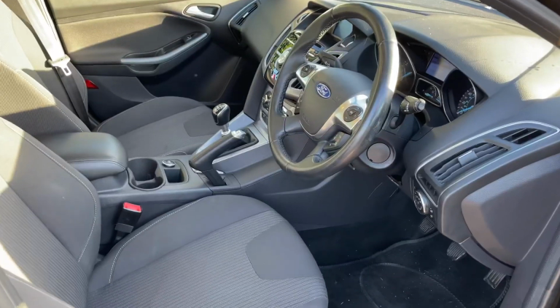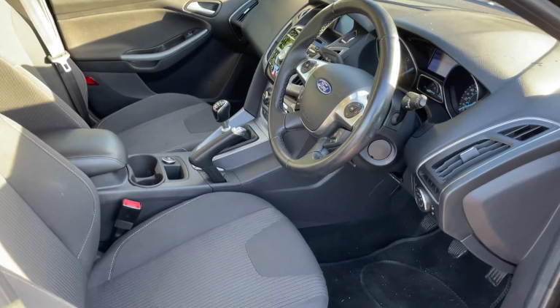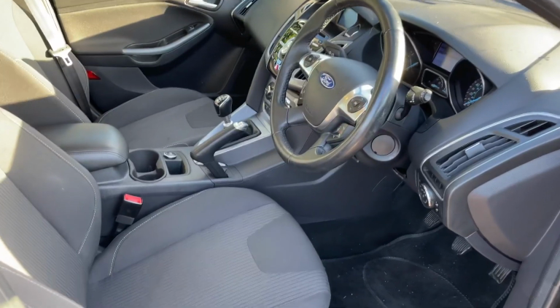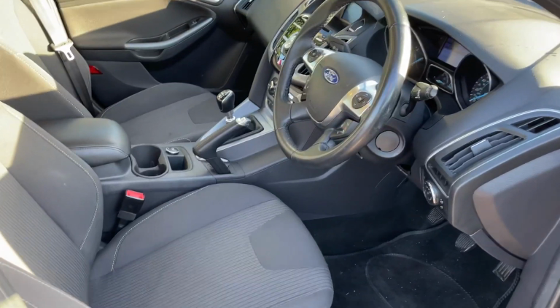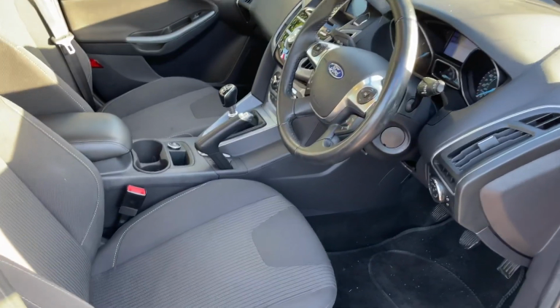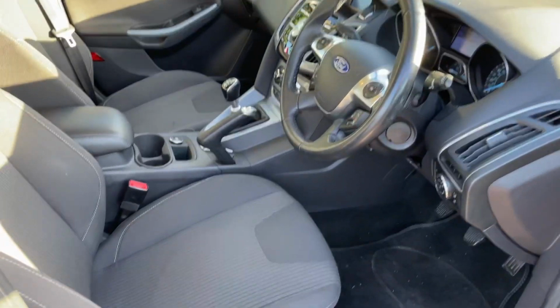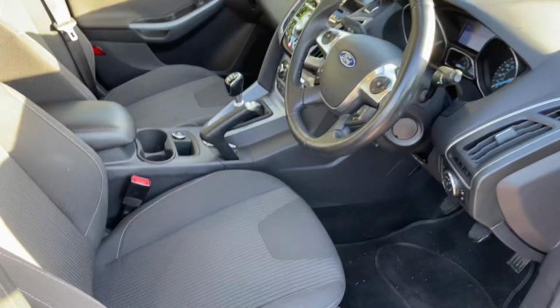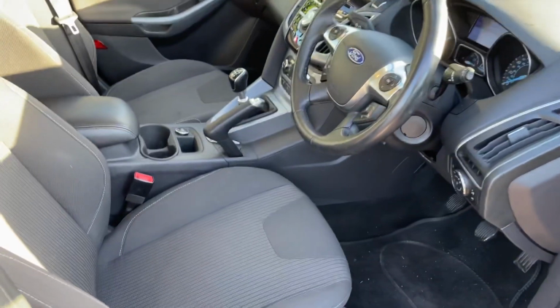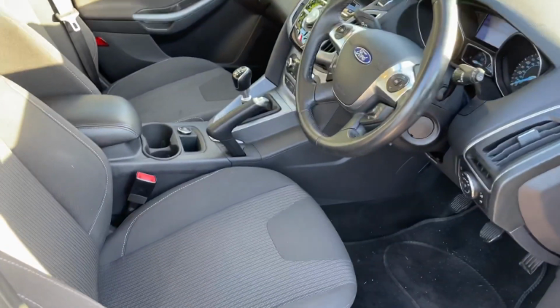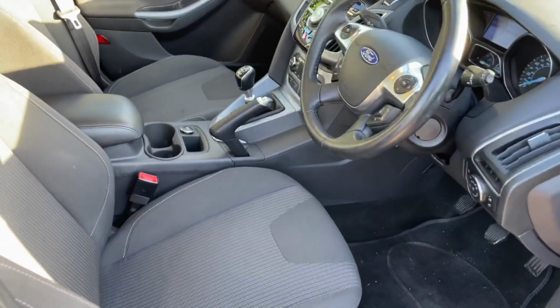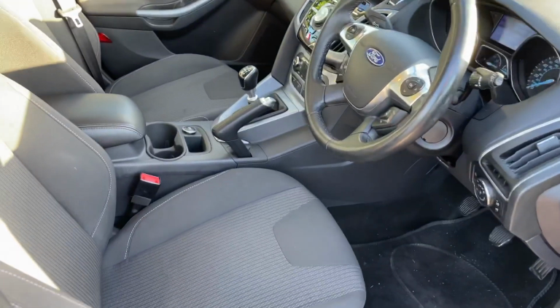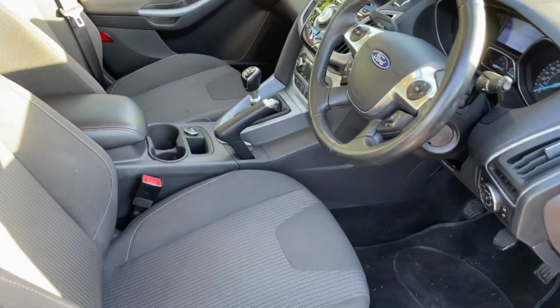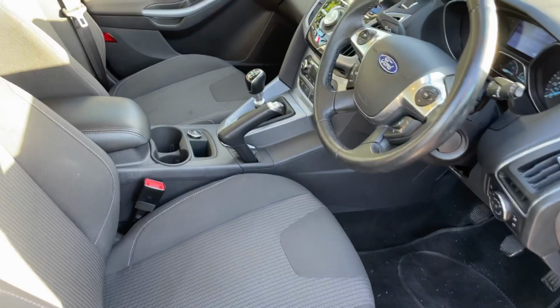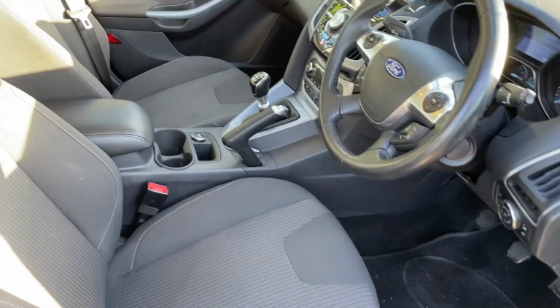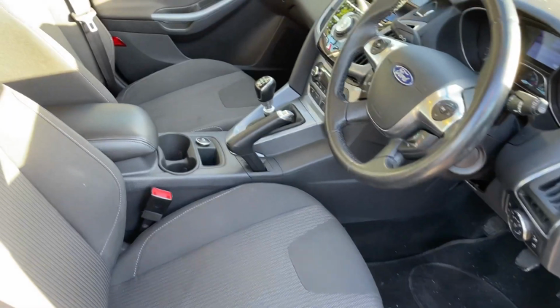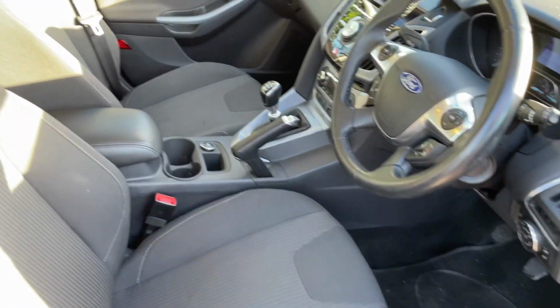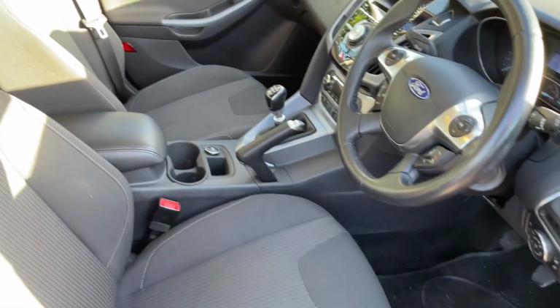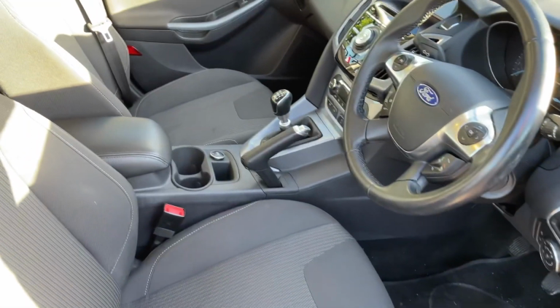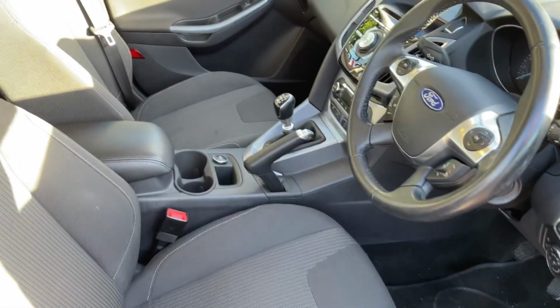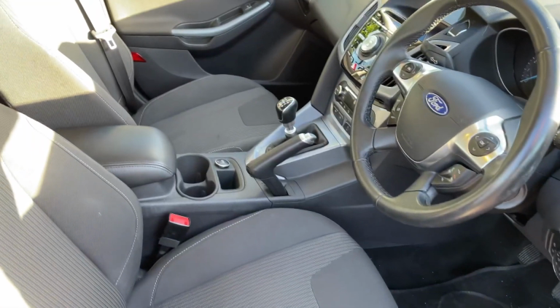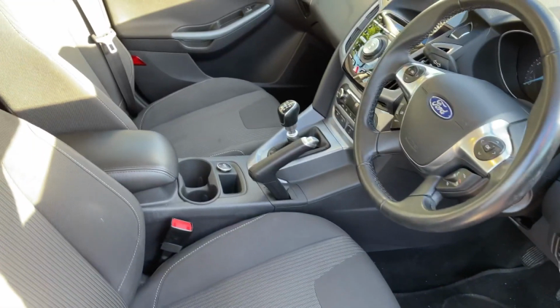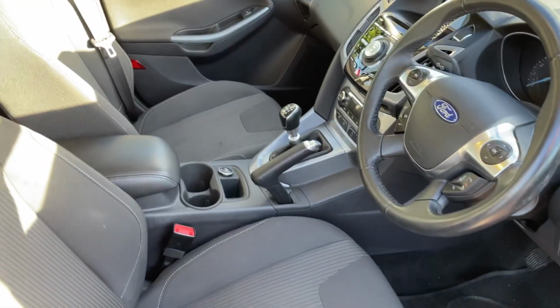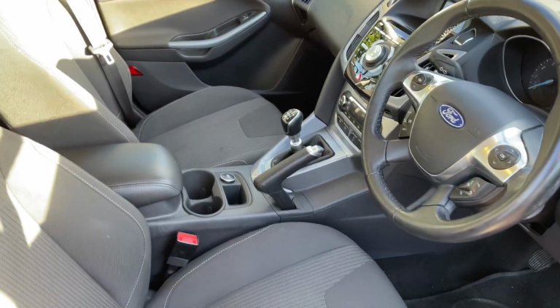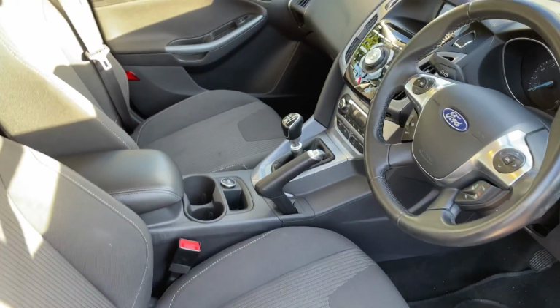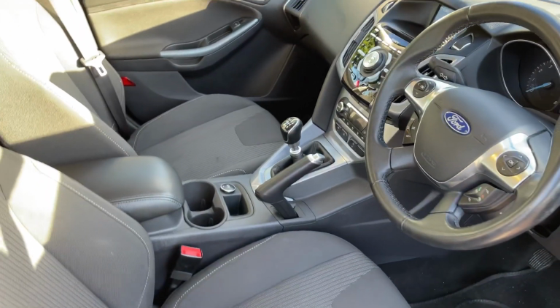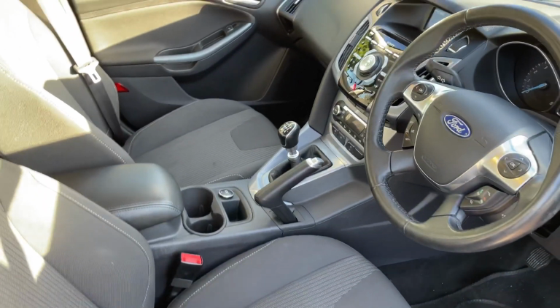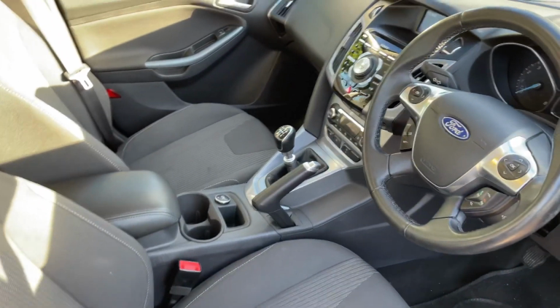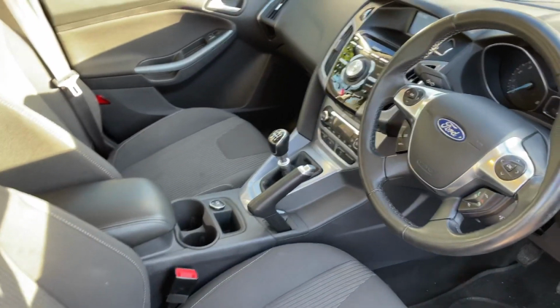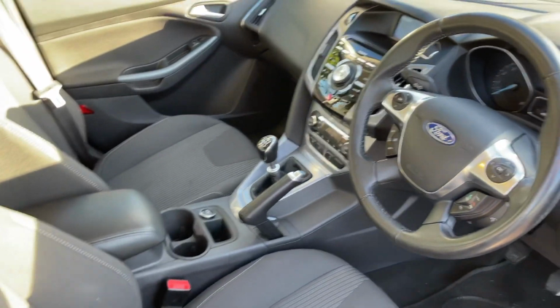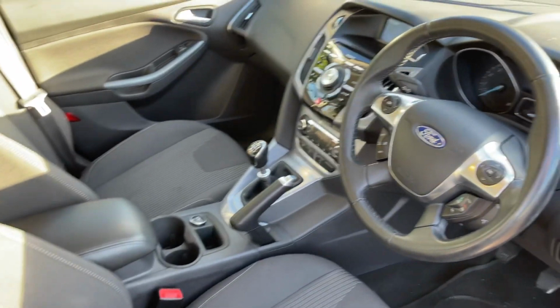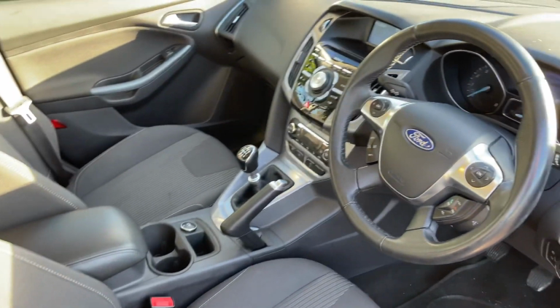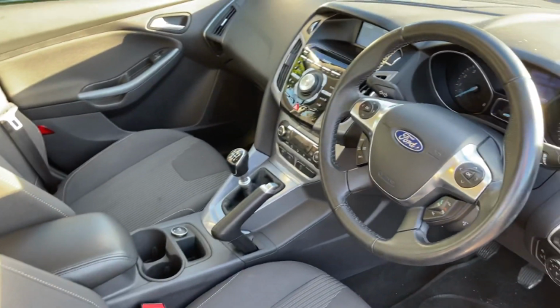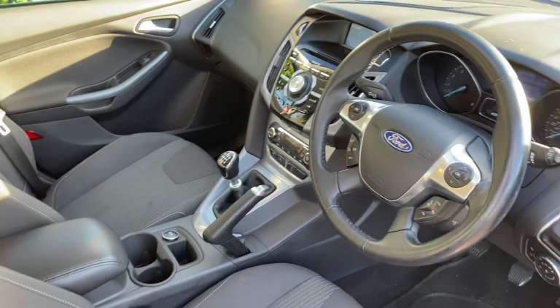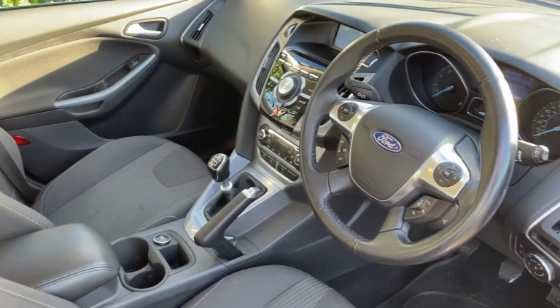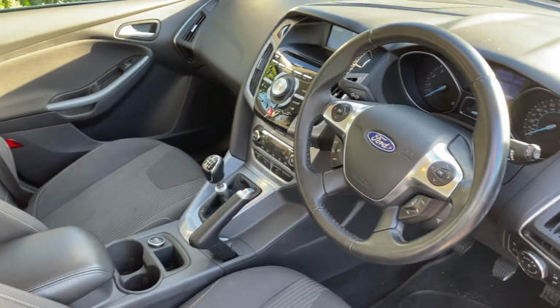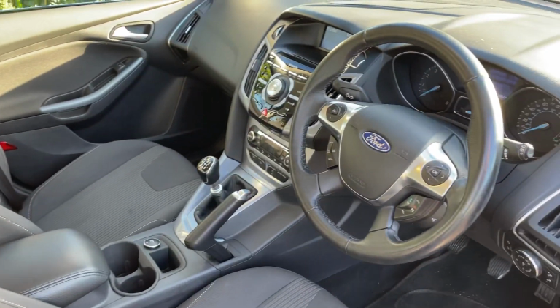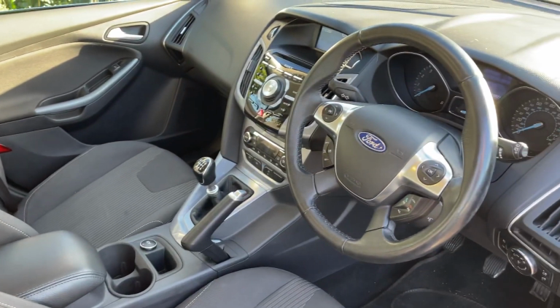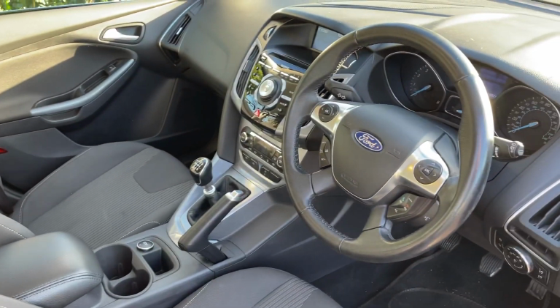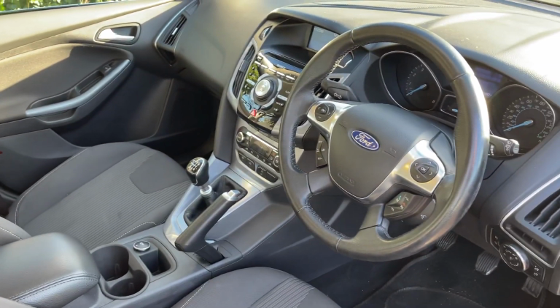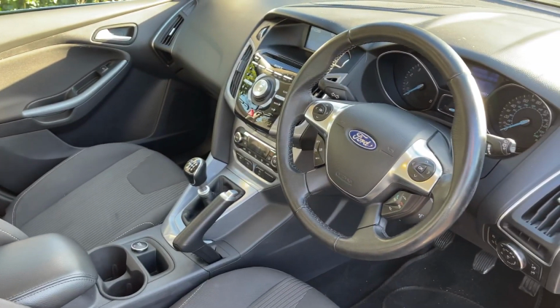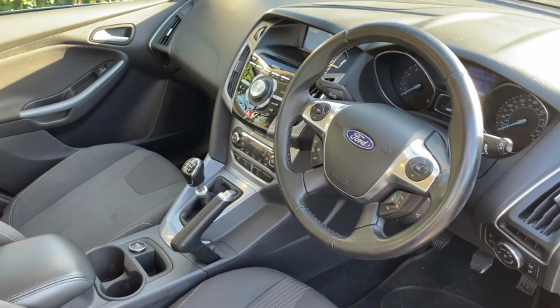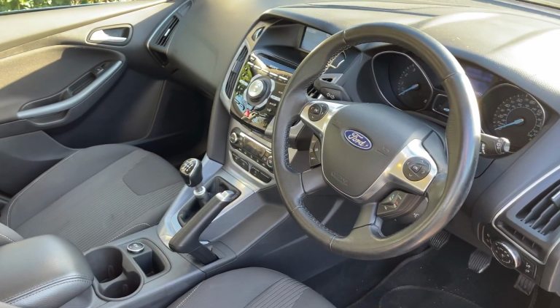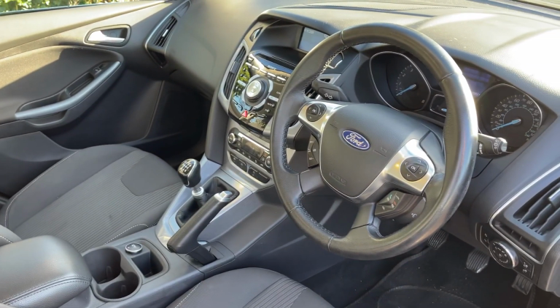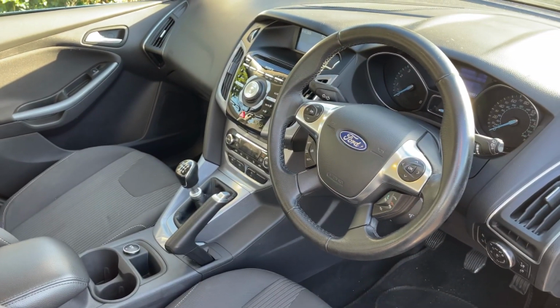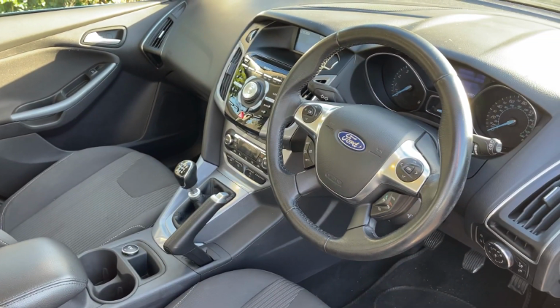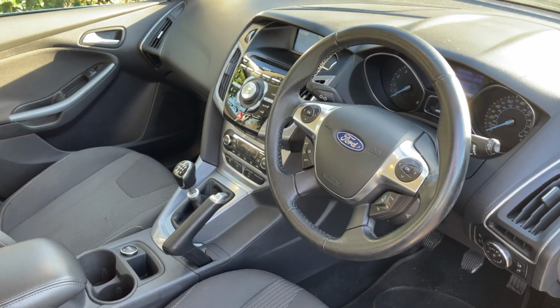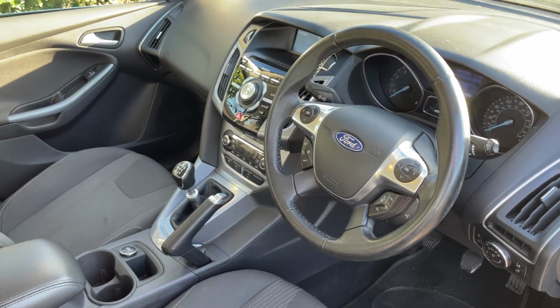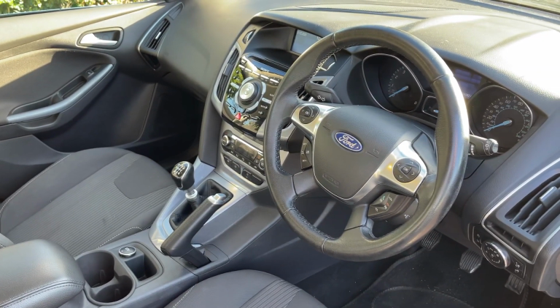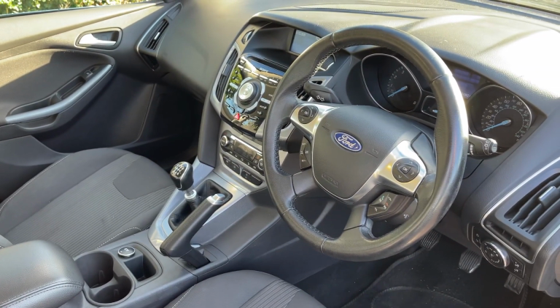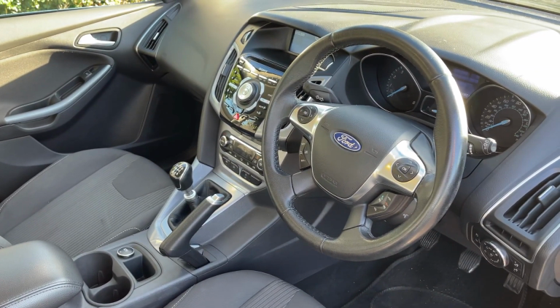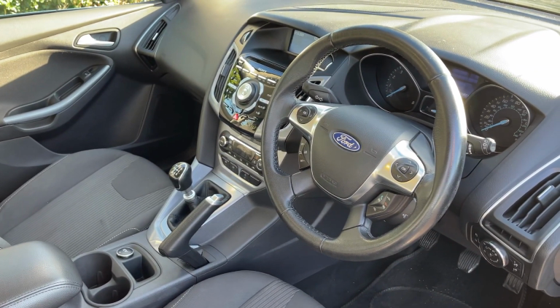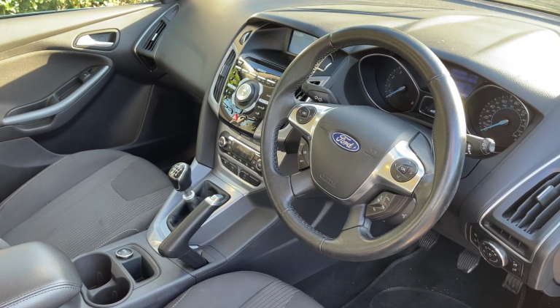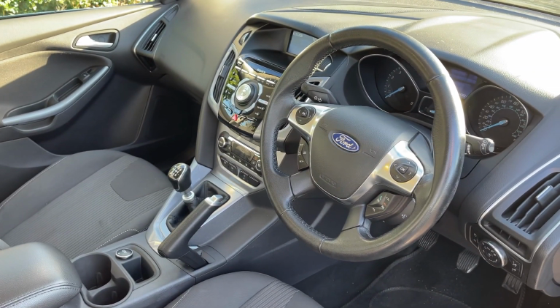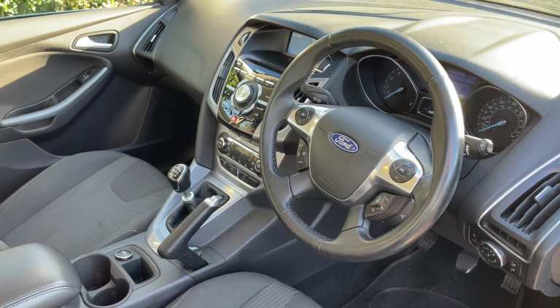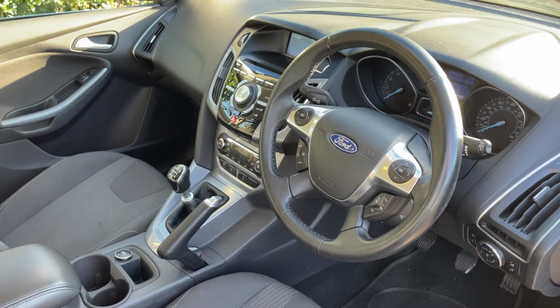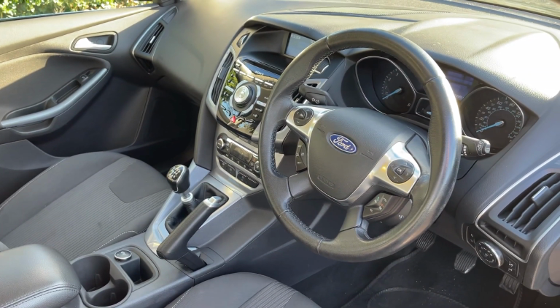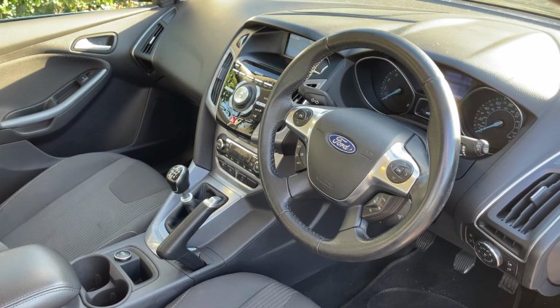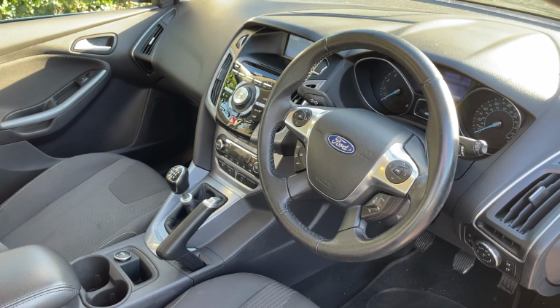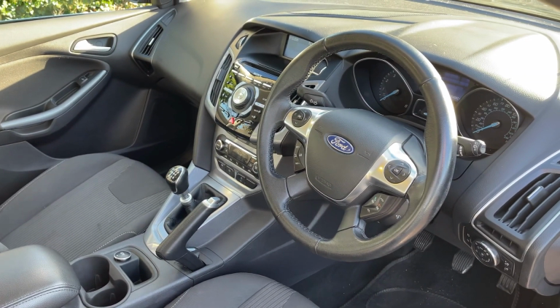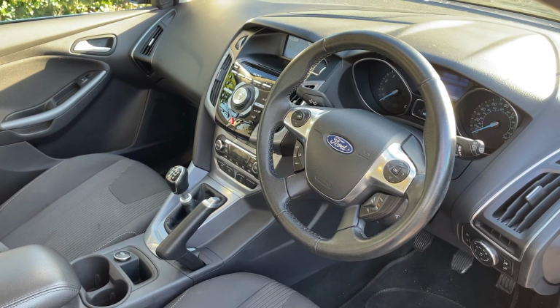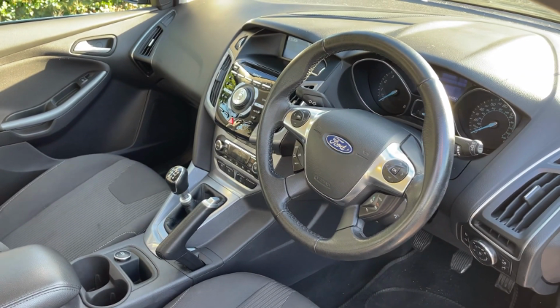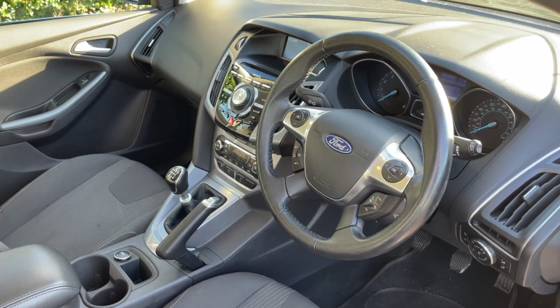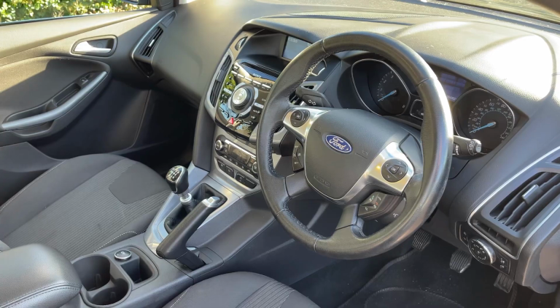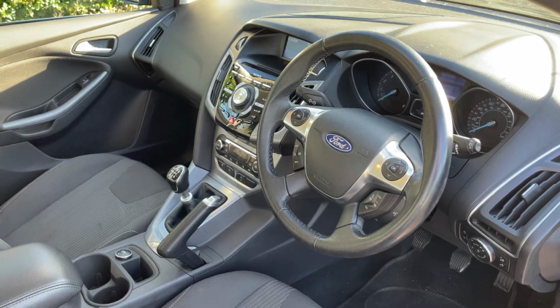Just briefly before we climb in, I think it's worth noting what we can see of the interior from this exterior point of view — there's plenty to run through from the dashboard, so let's hop in and do that right now.